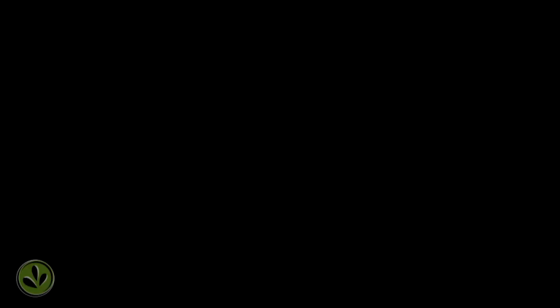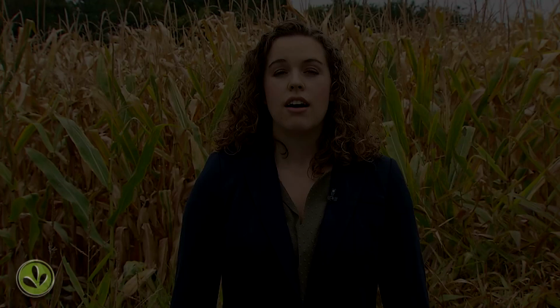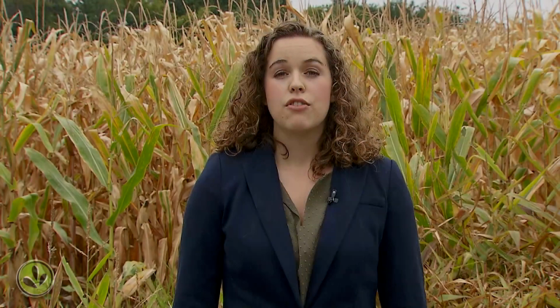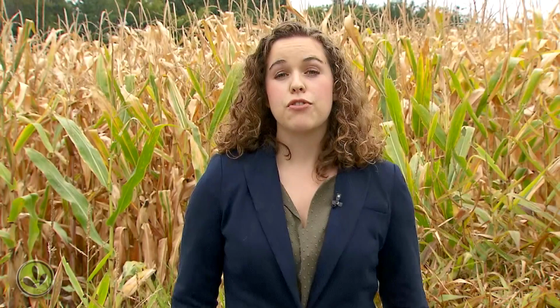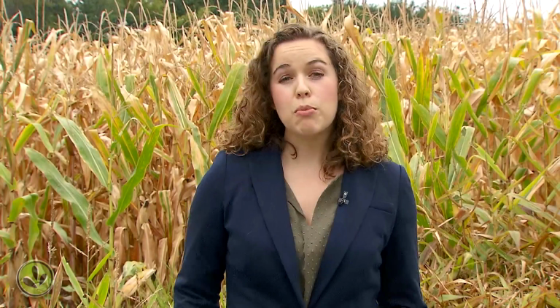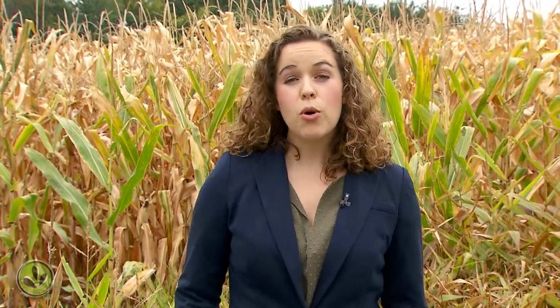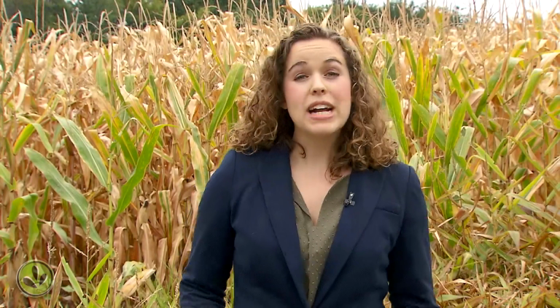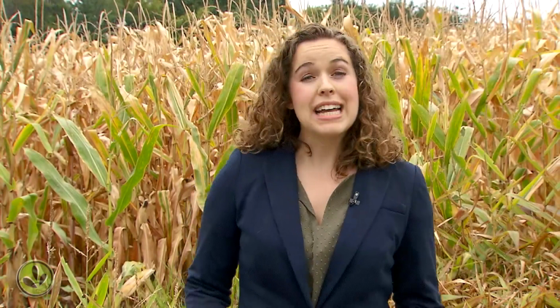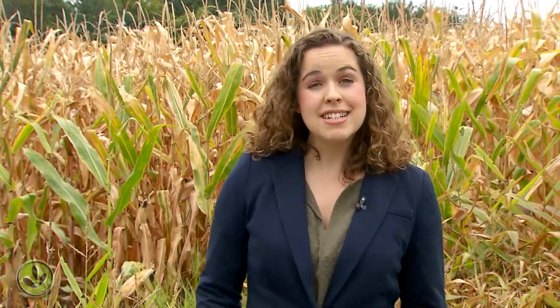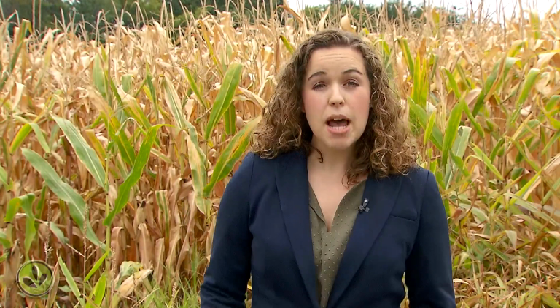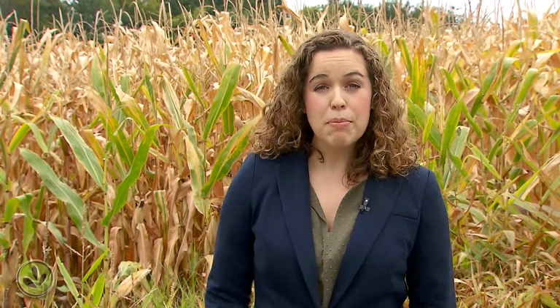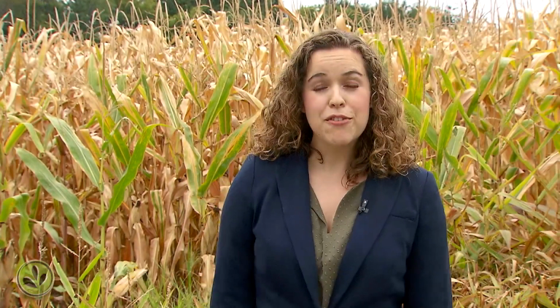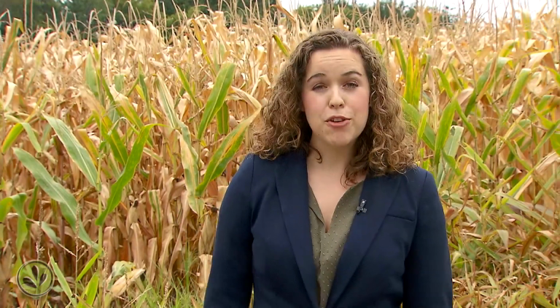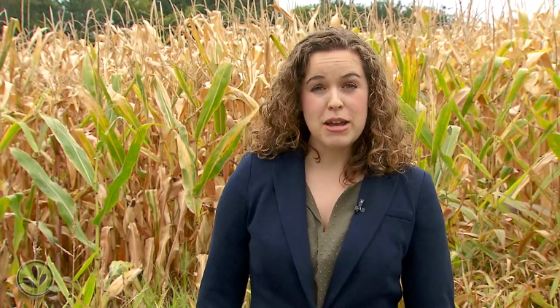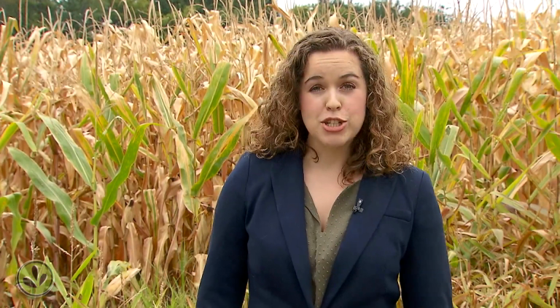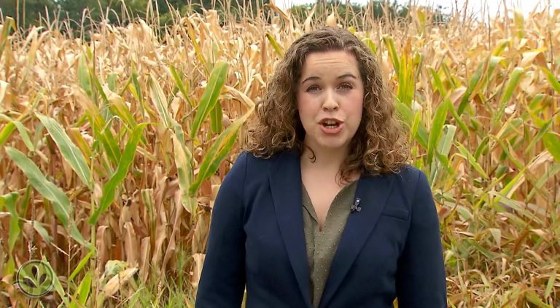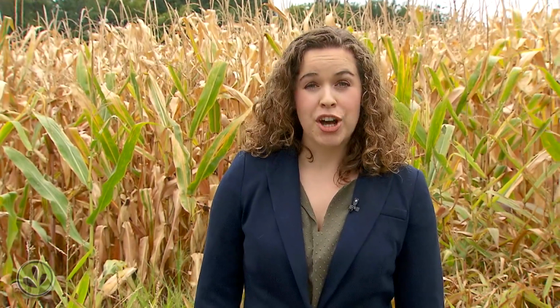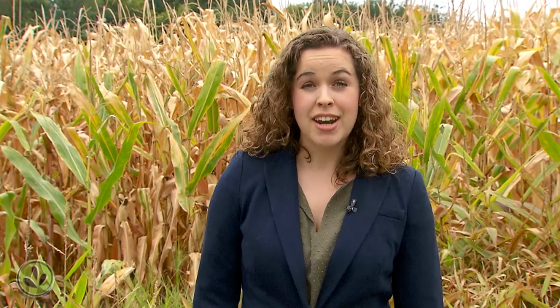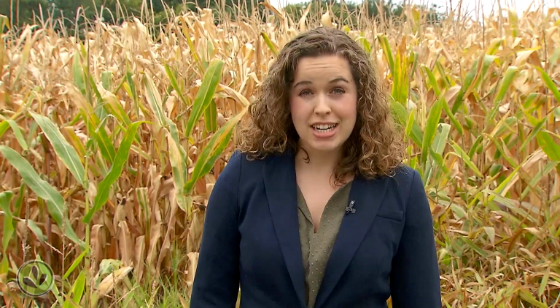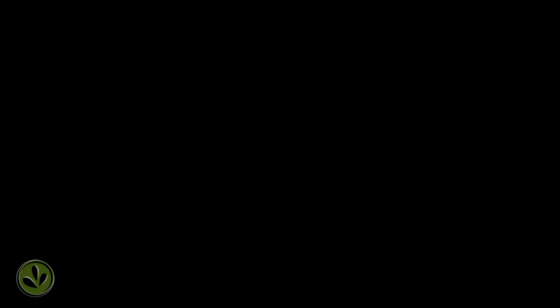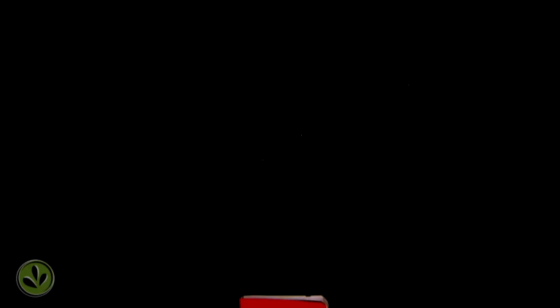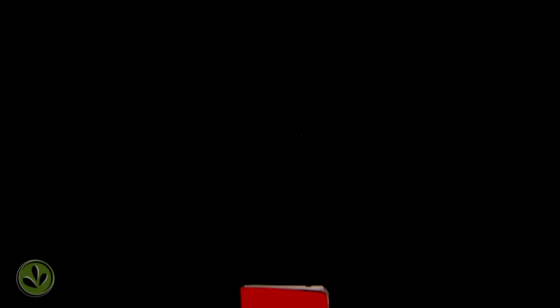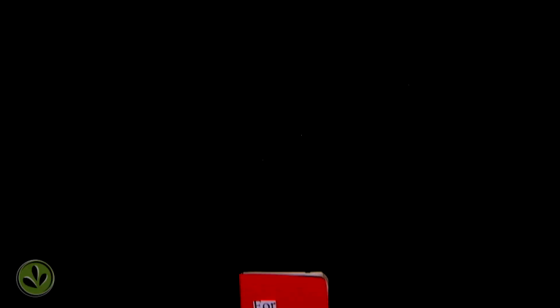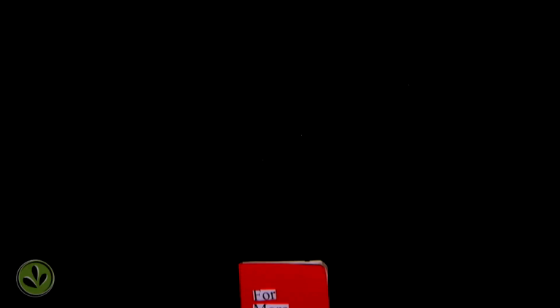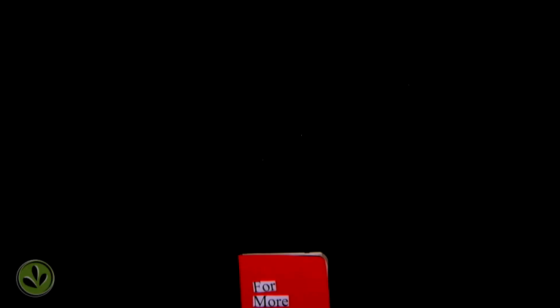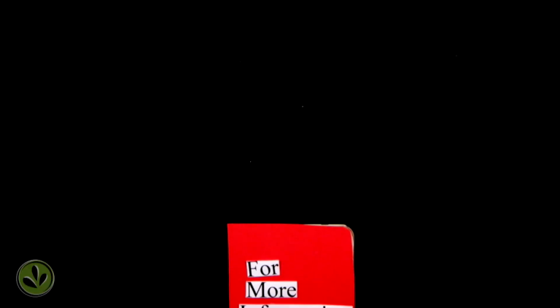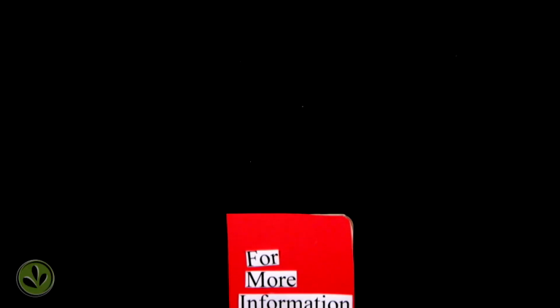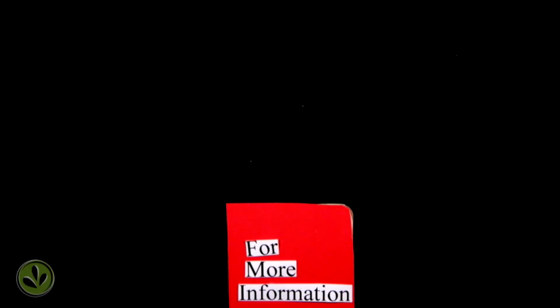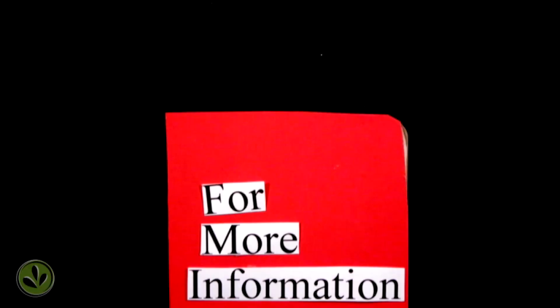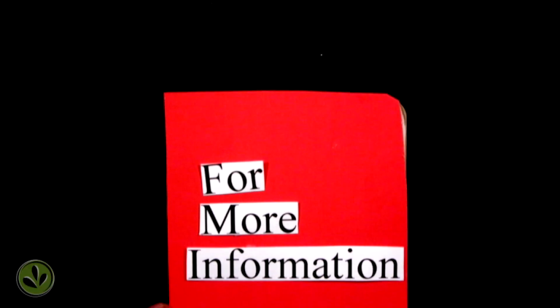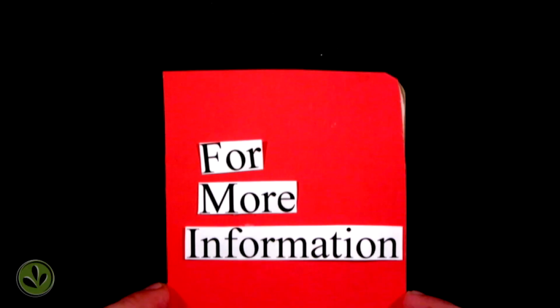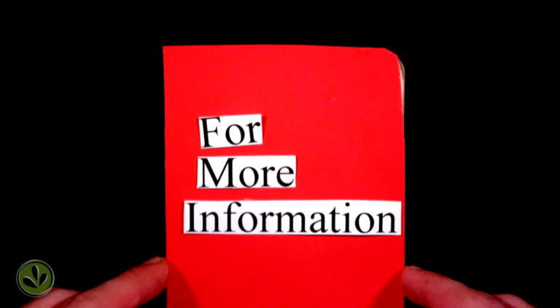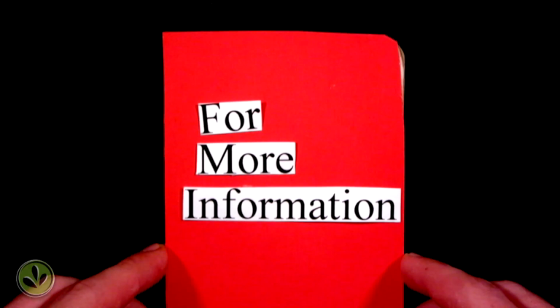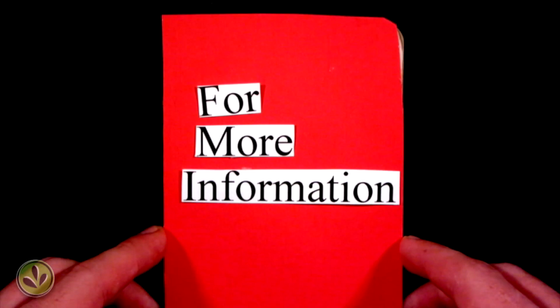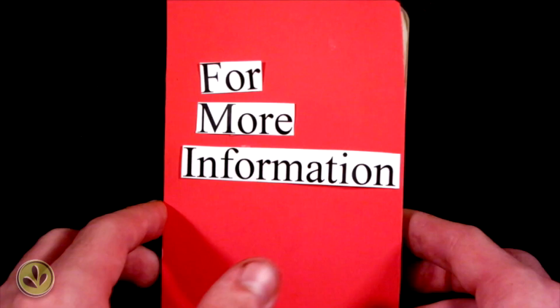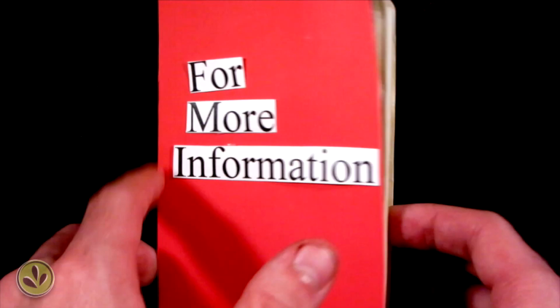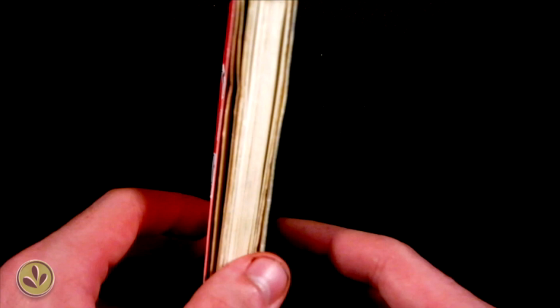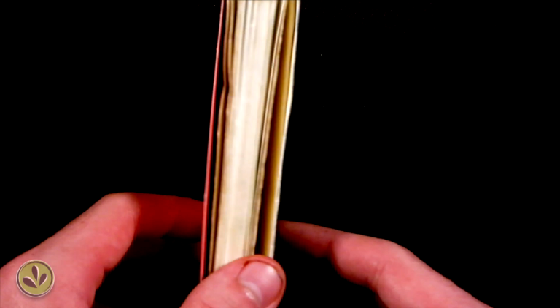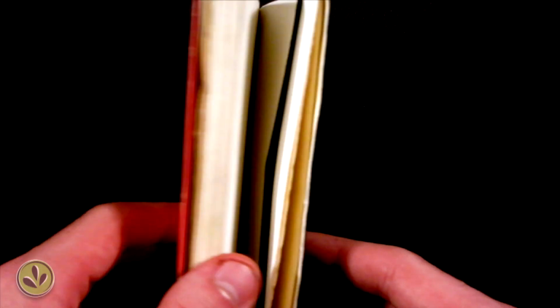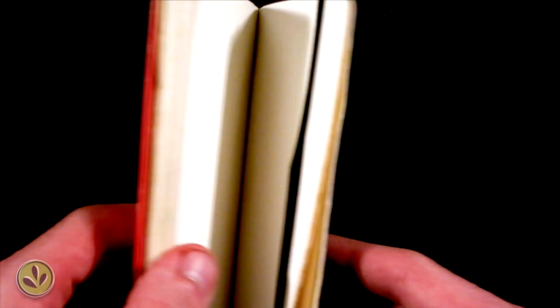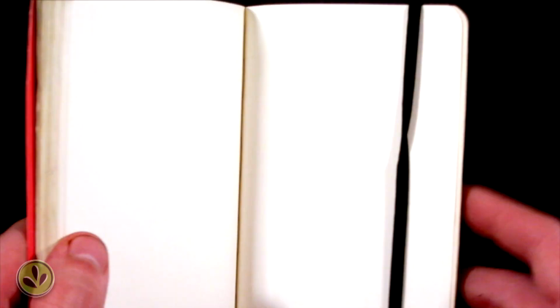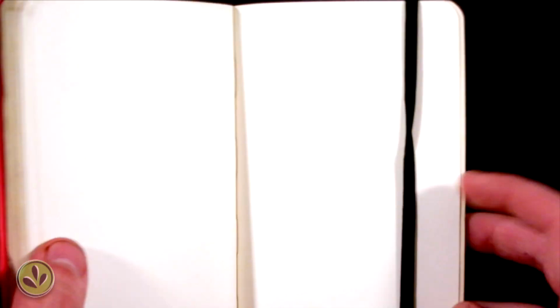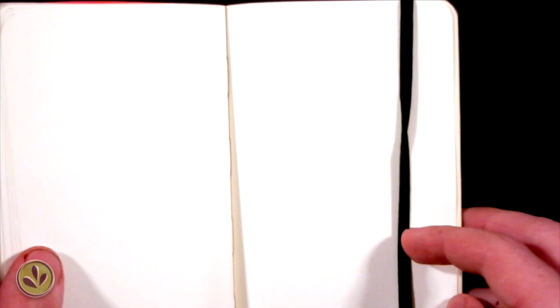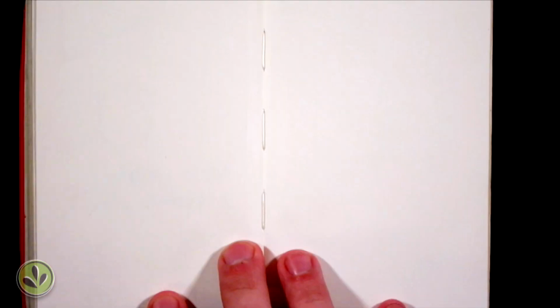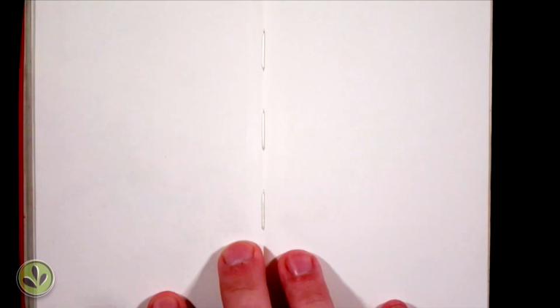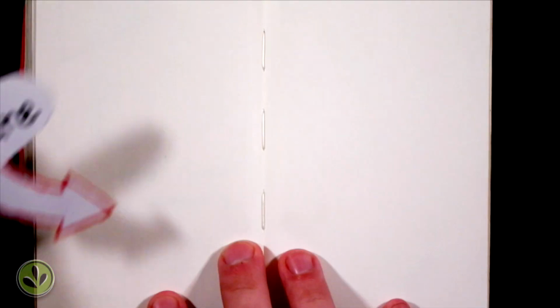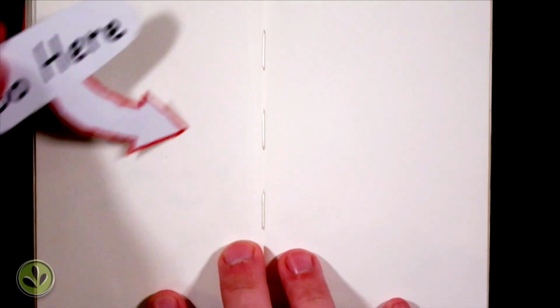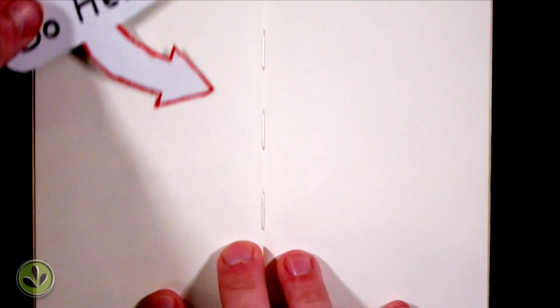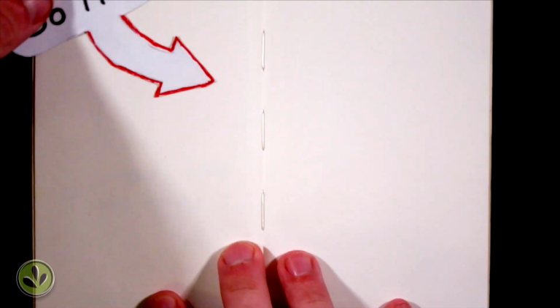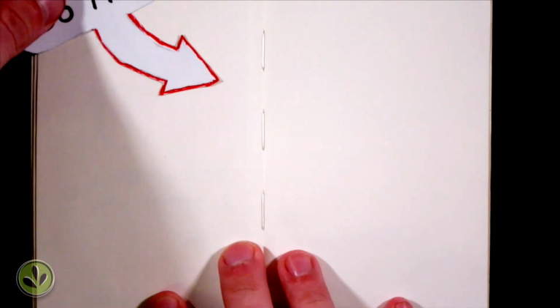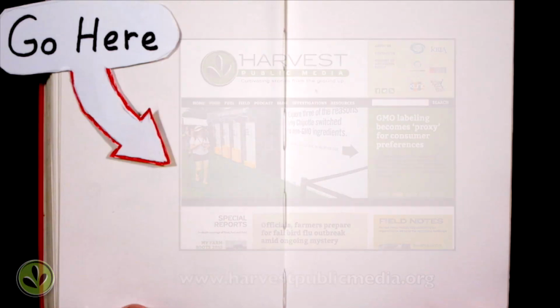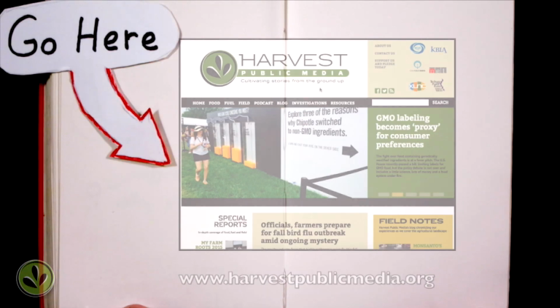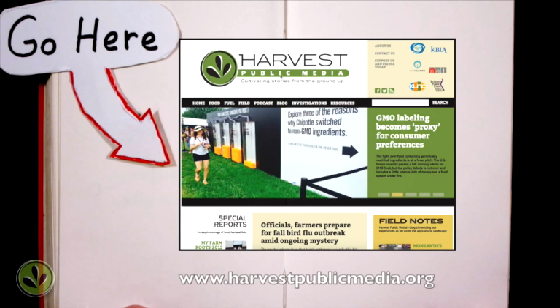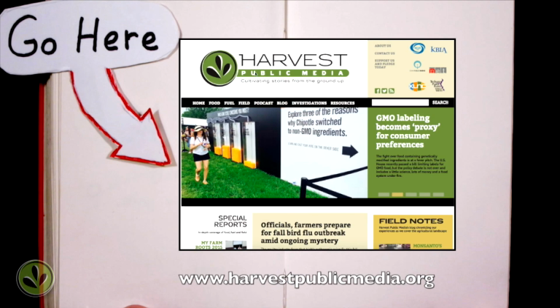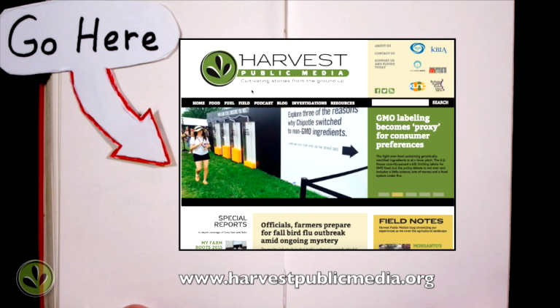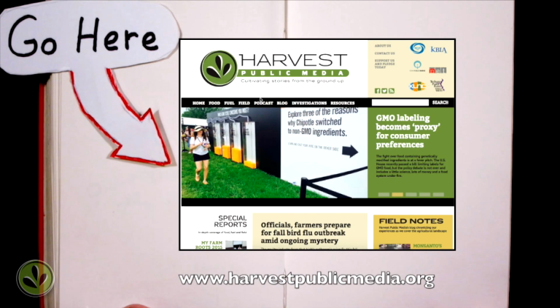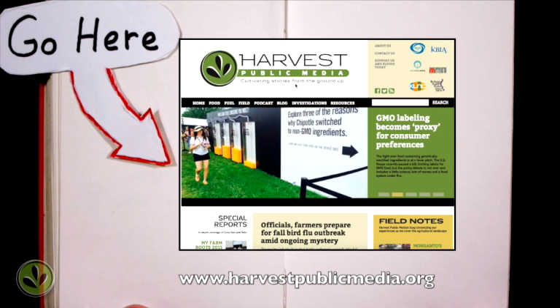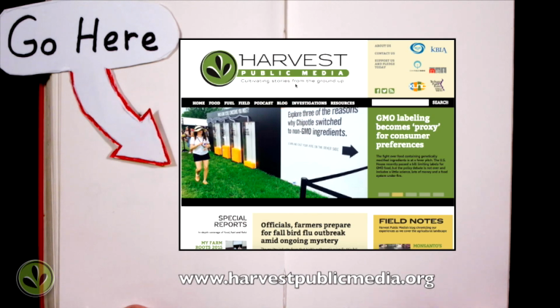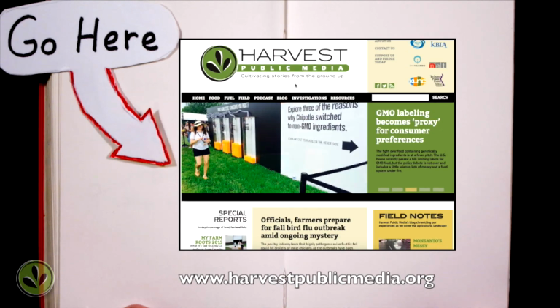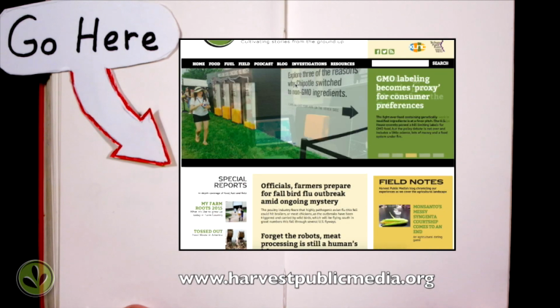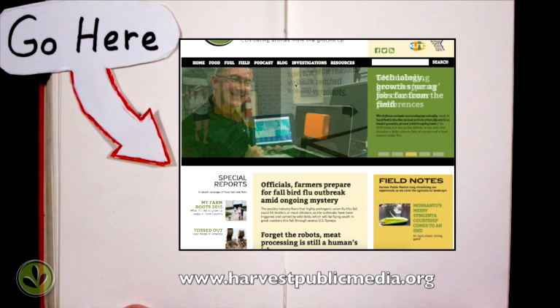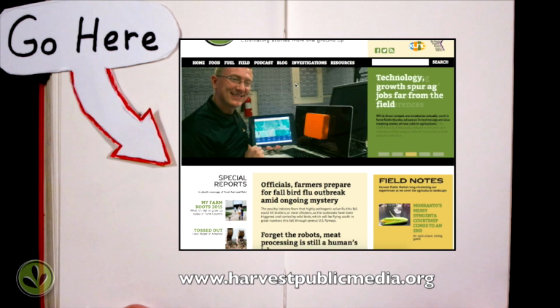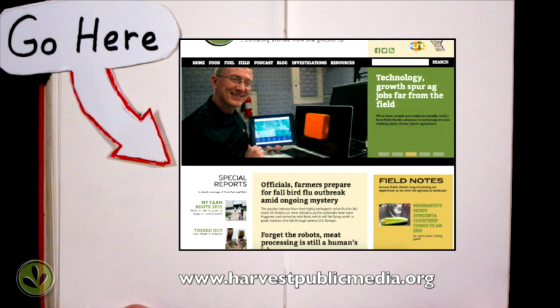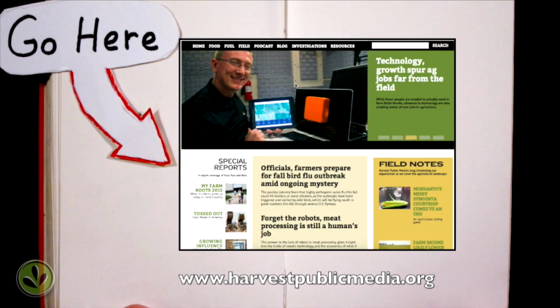For more in-depth information on nitrates and how they can affect our water system, check out our stories at harvestpublicmedia.org.